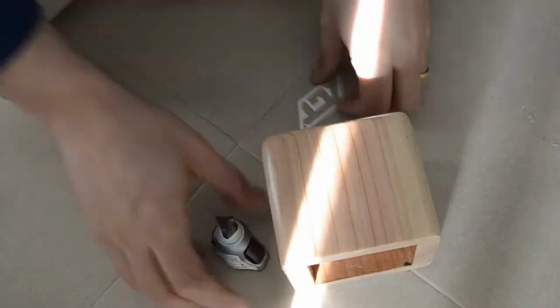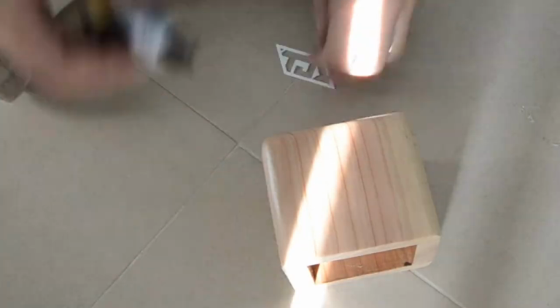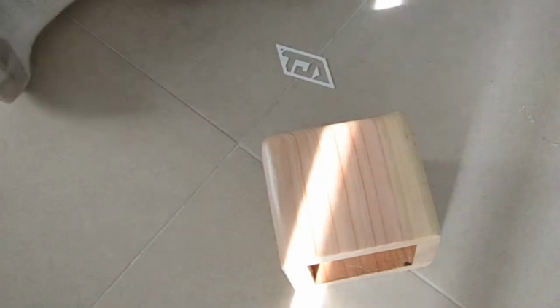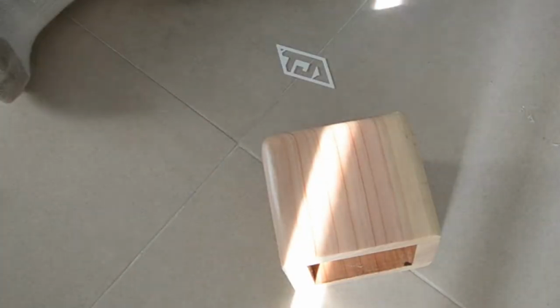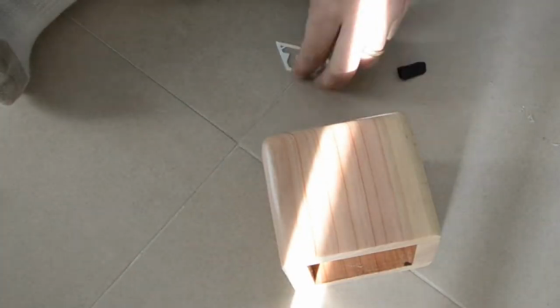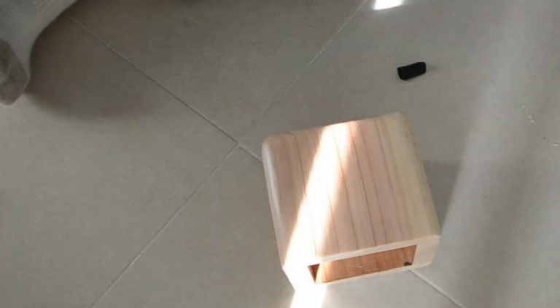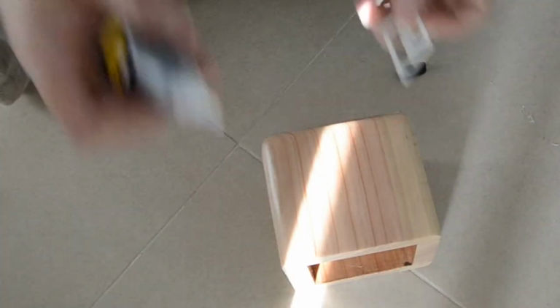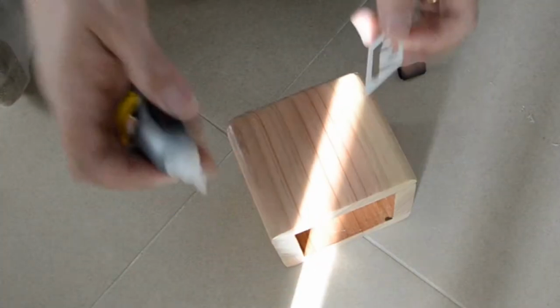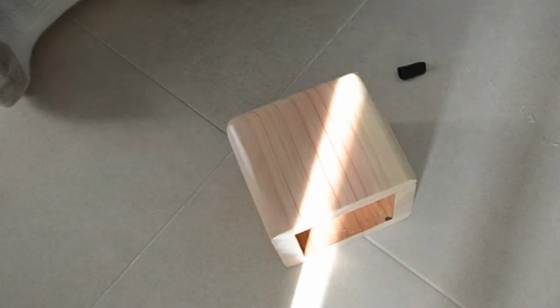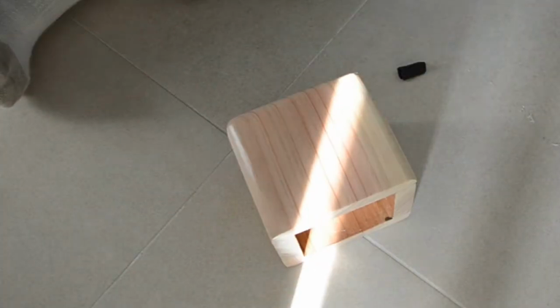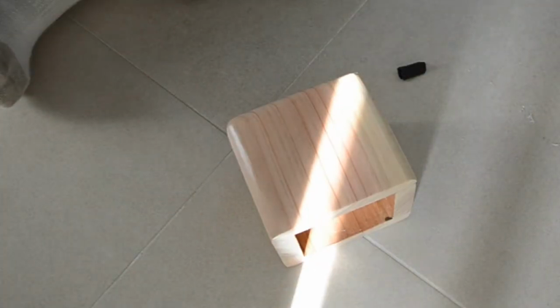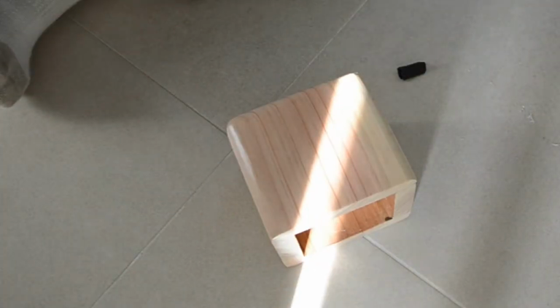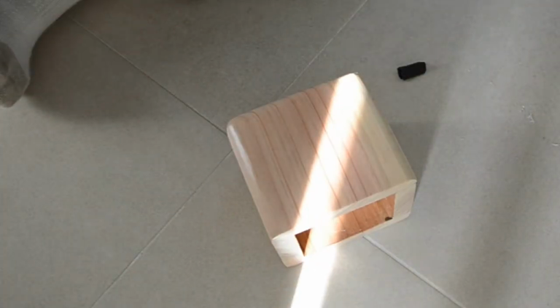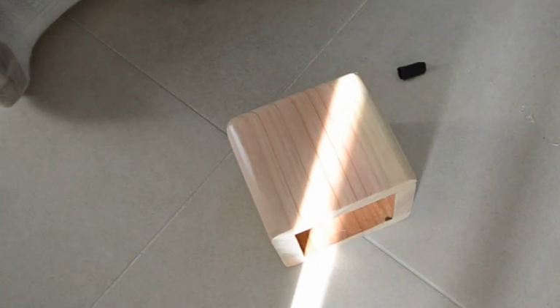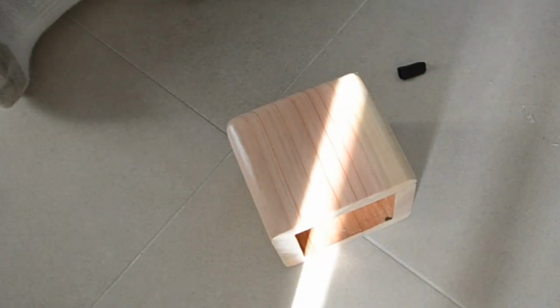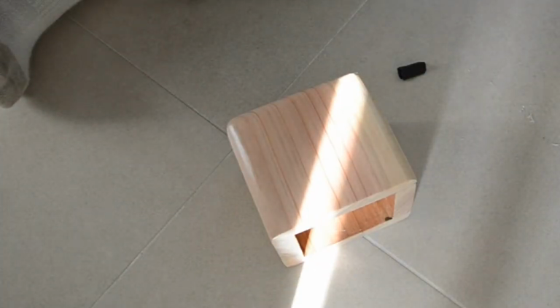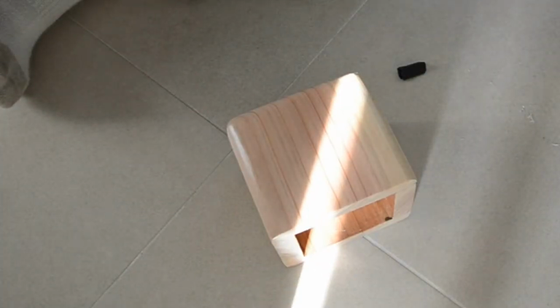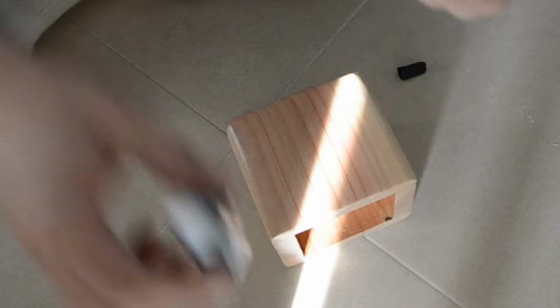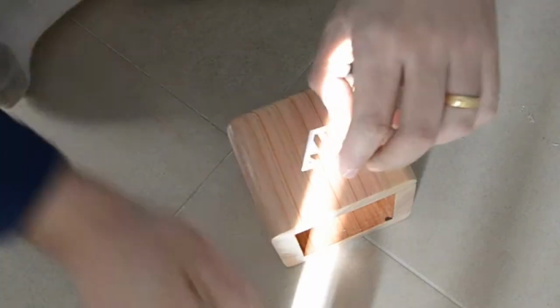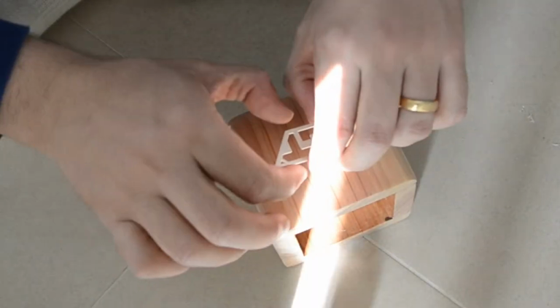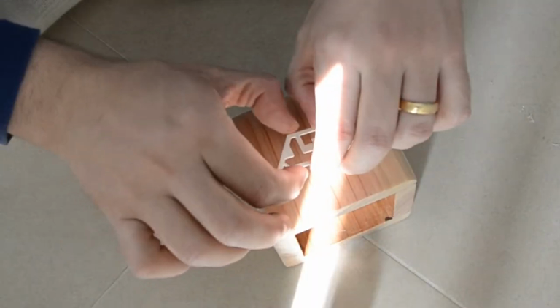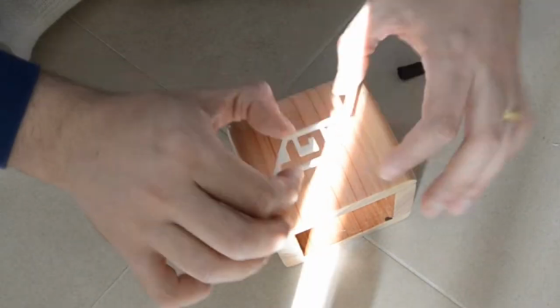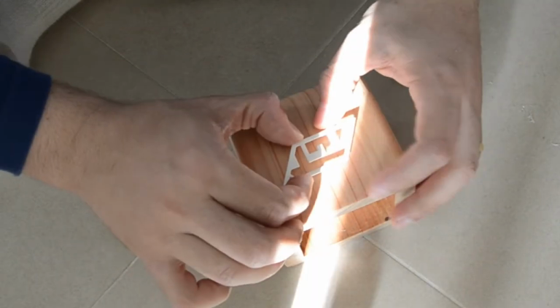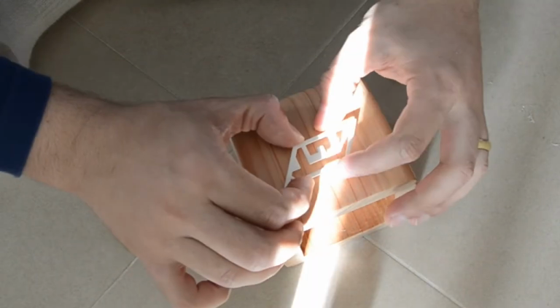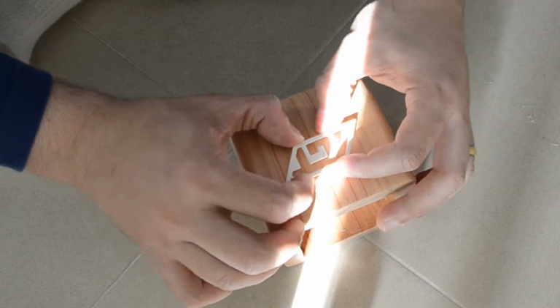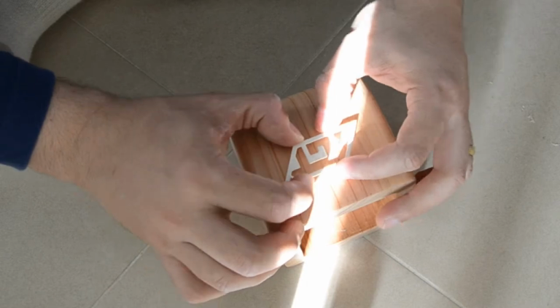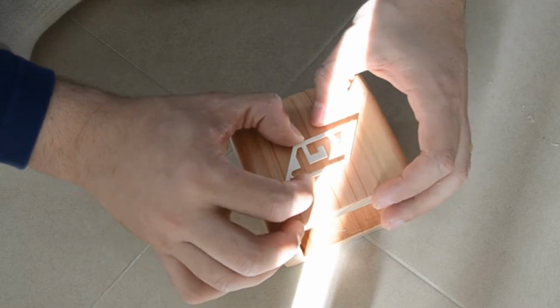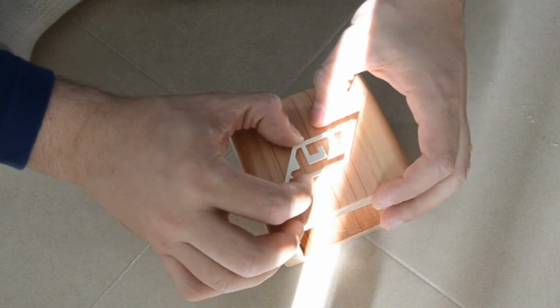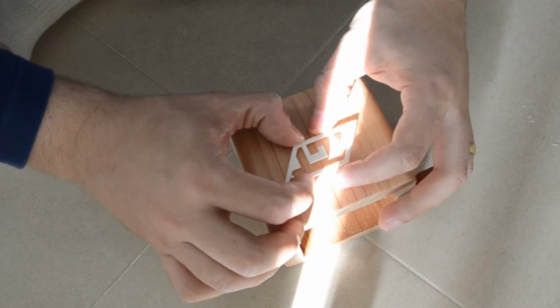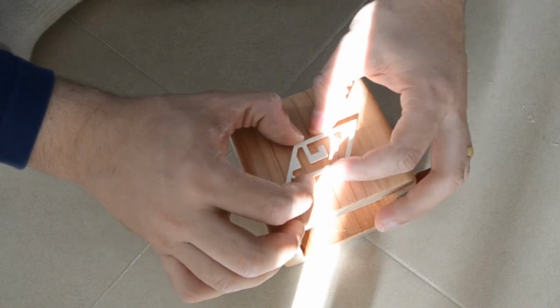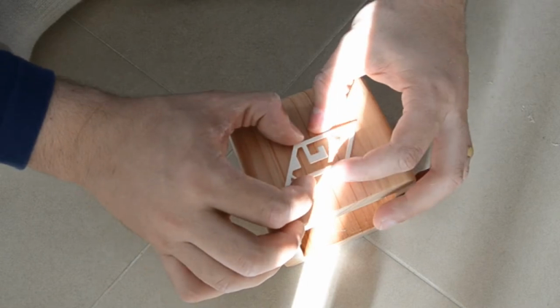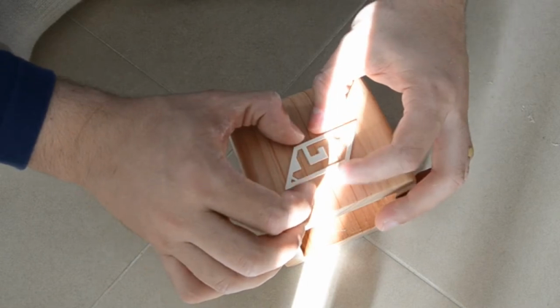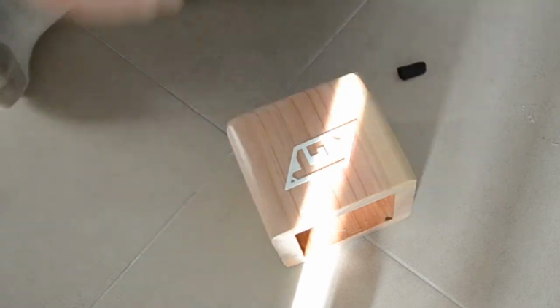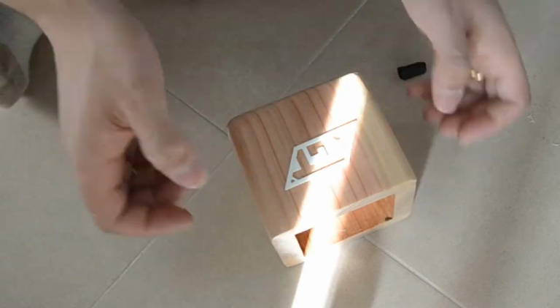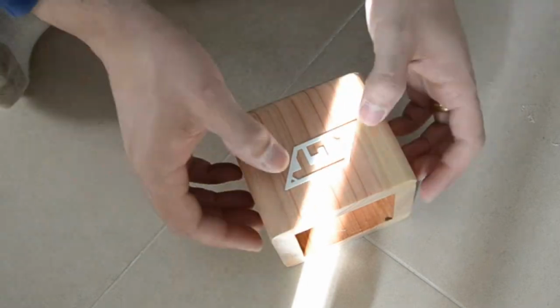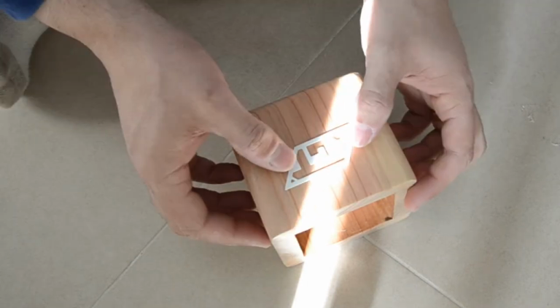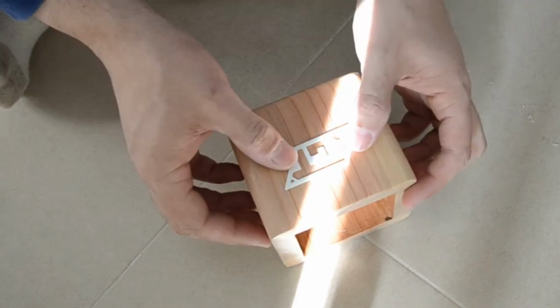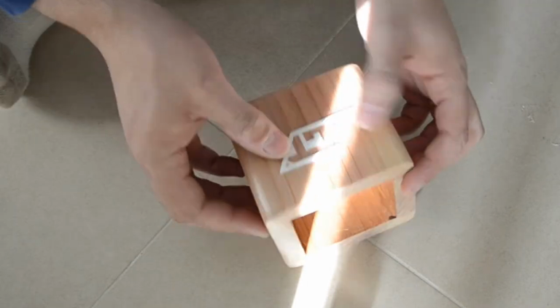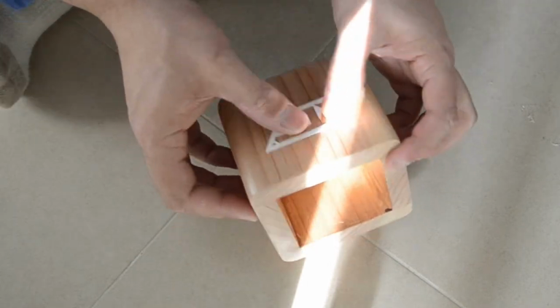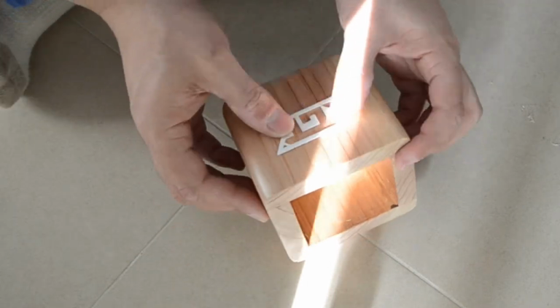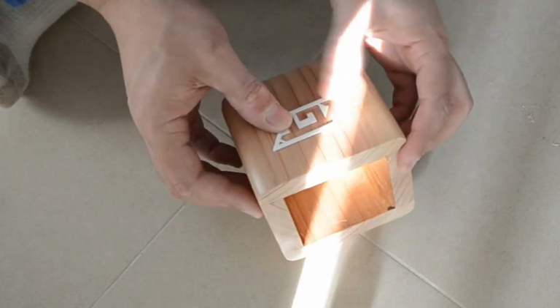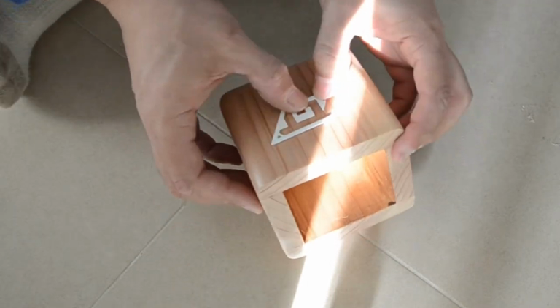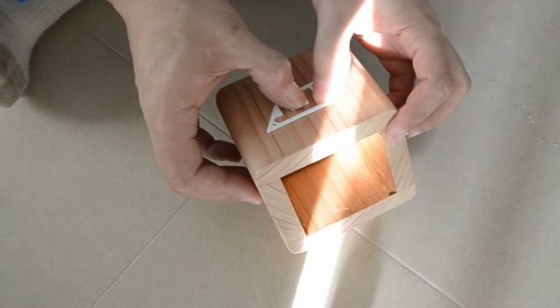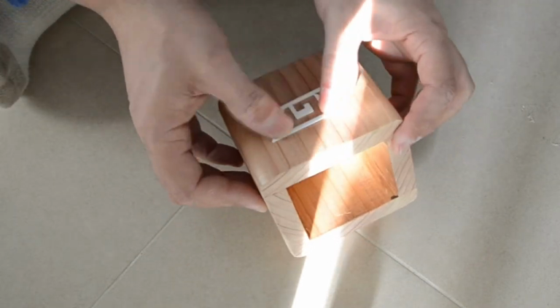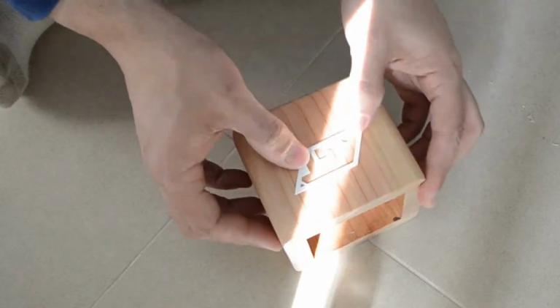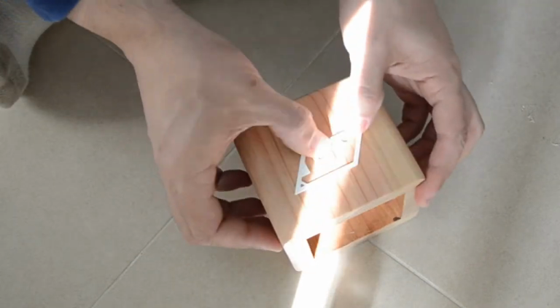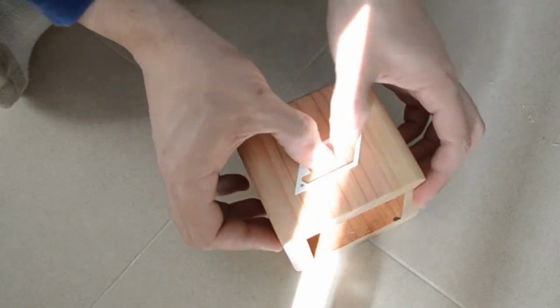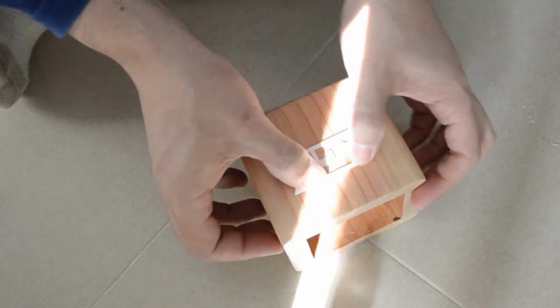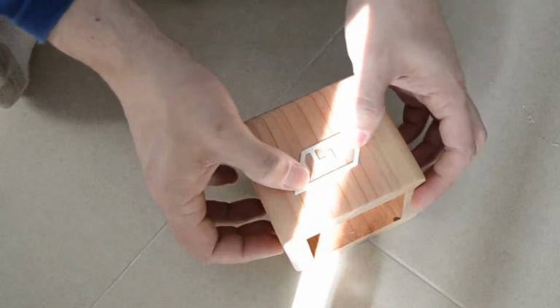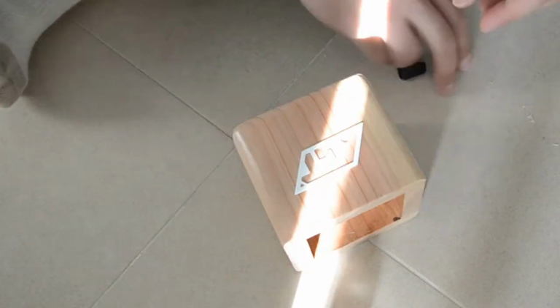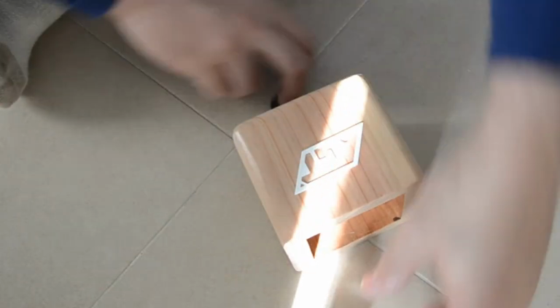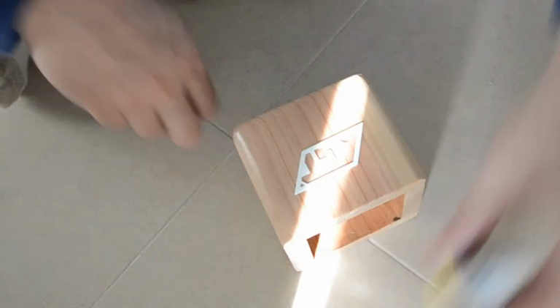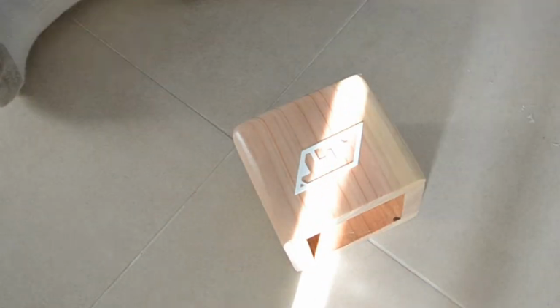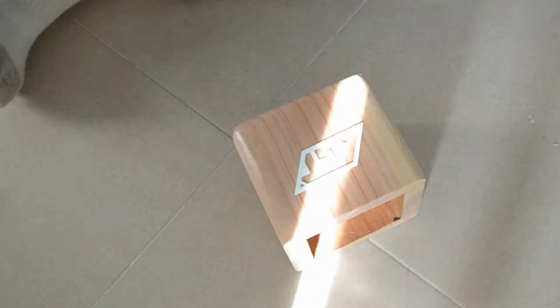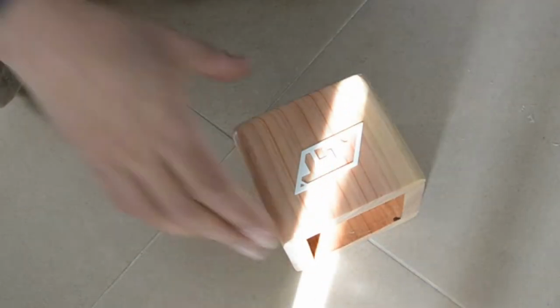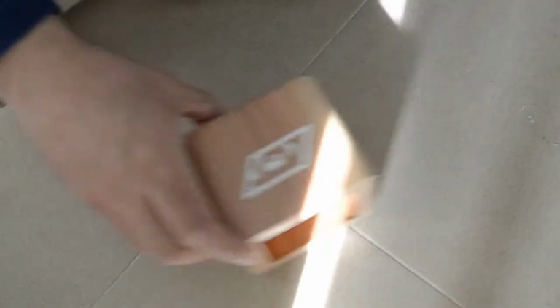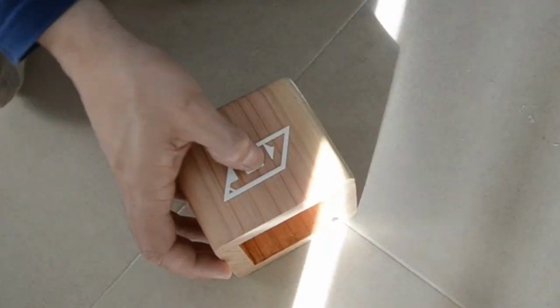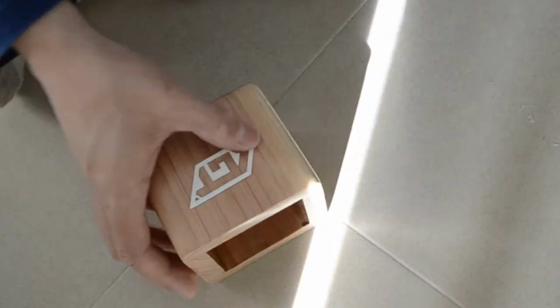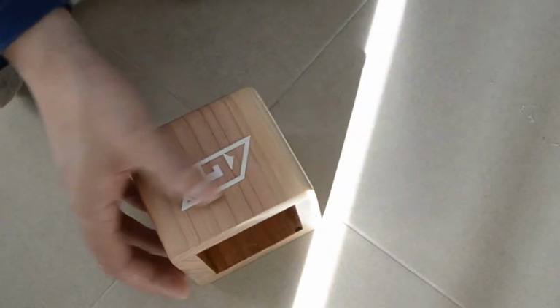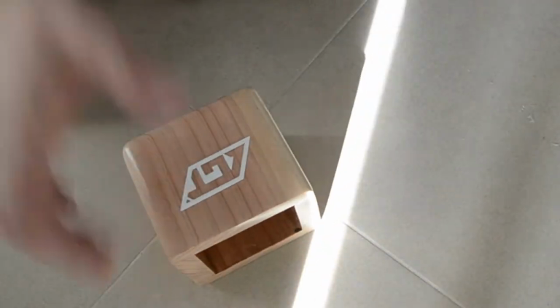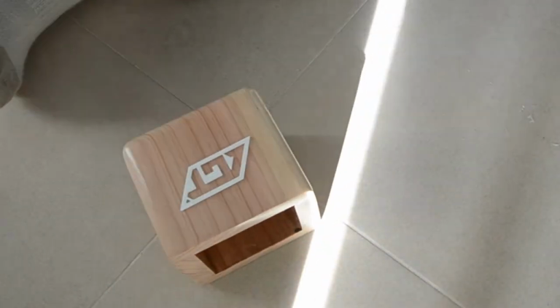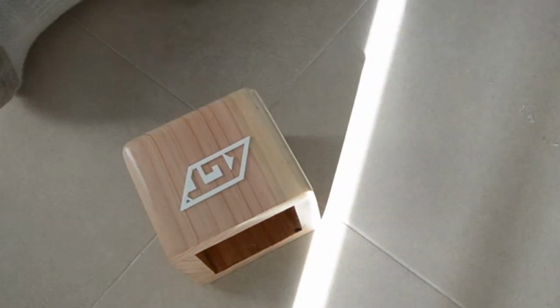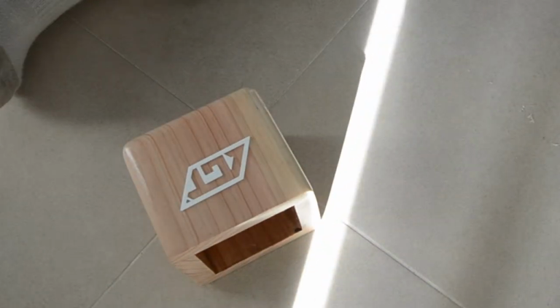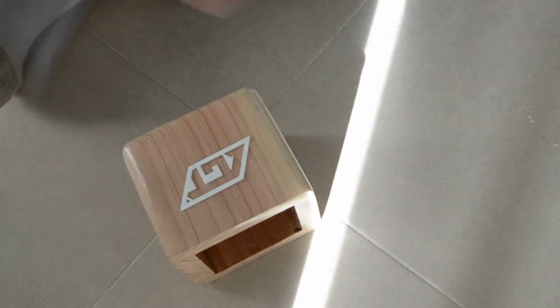For an additional personal touch, I've super glued my logo which I've 3D printed in white PLA filament. And it was done!